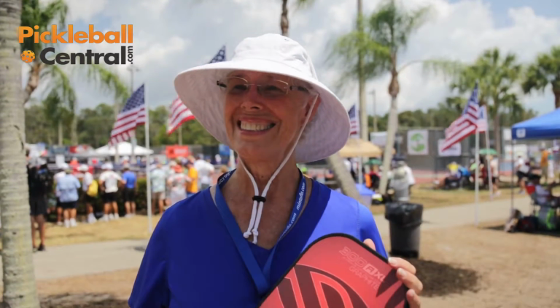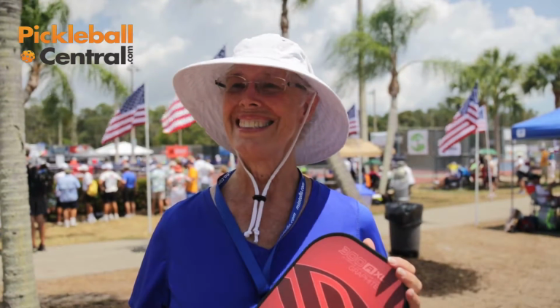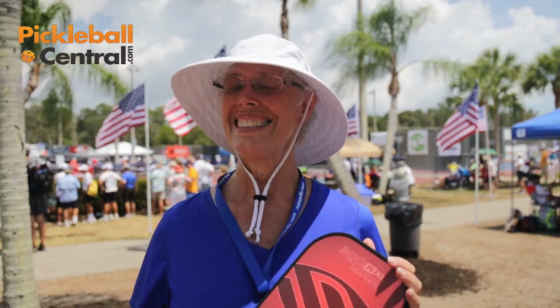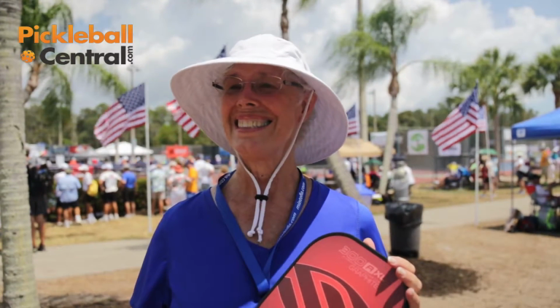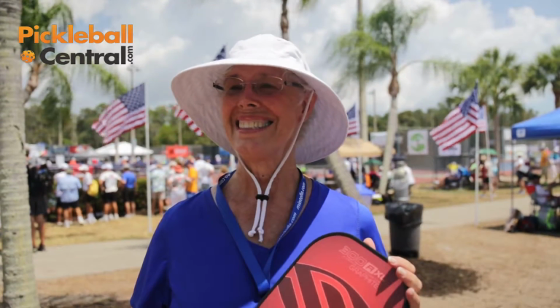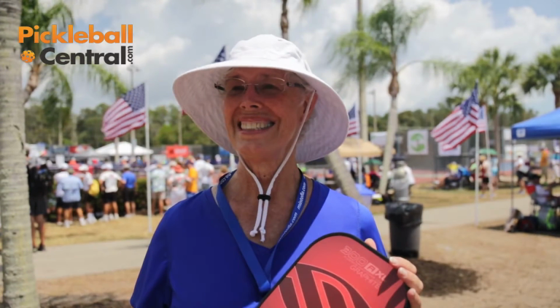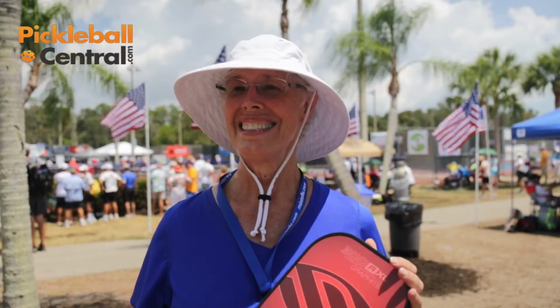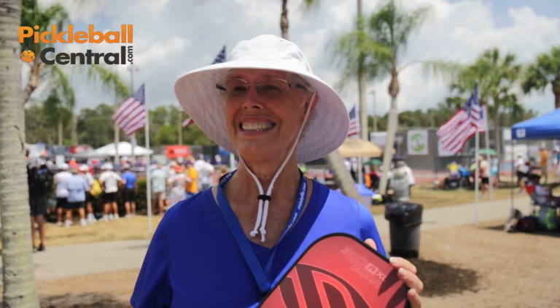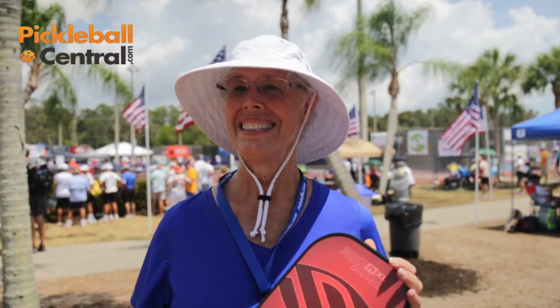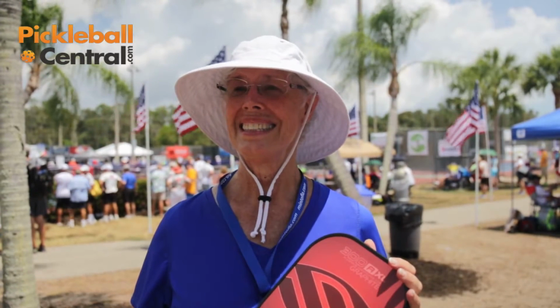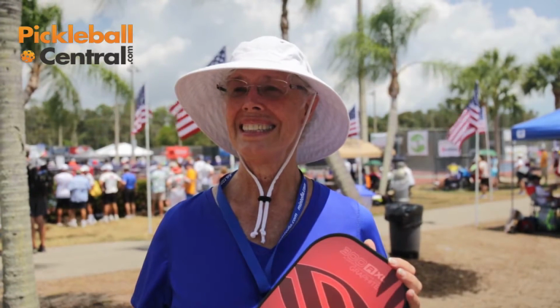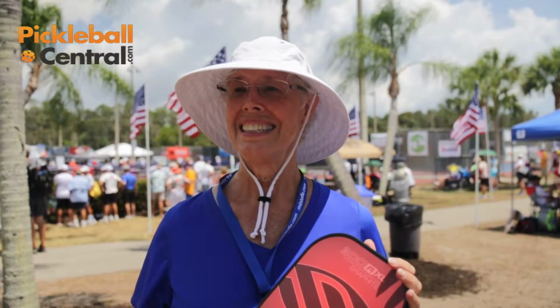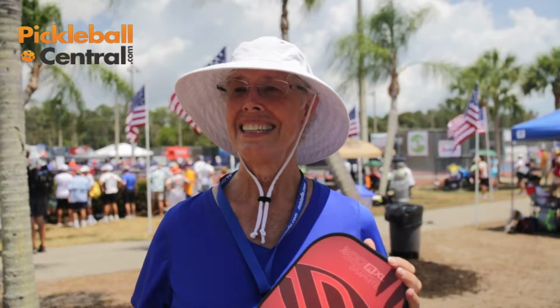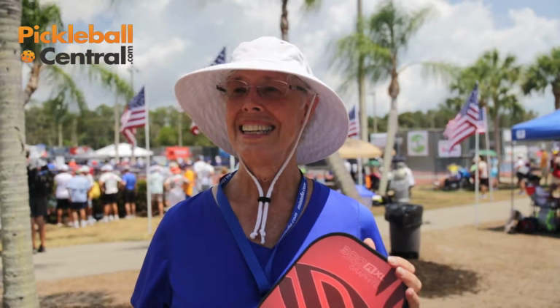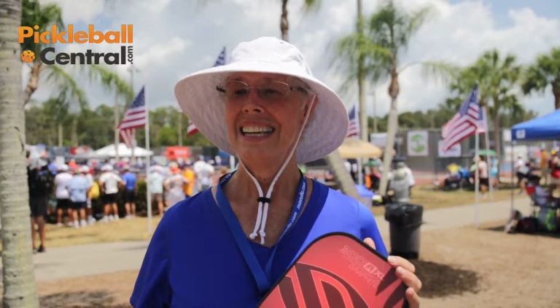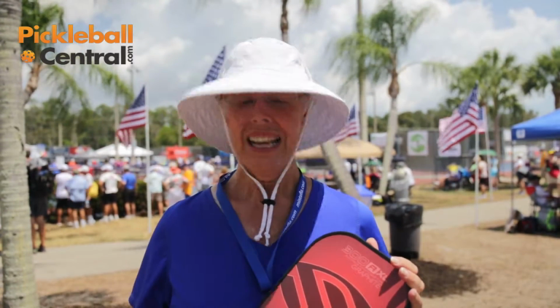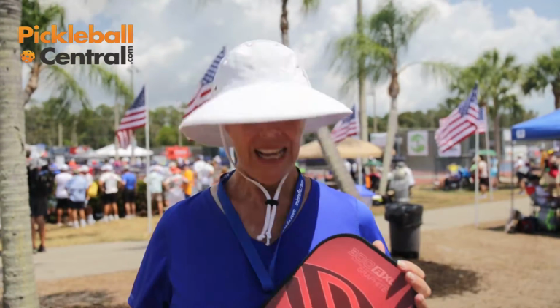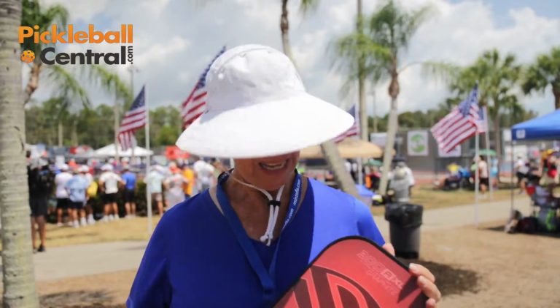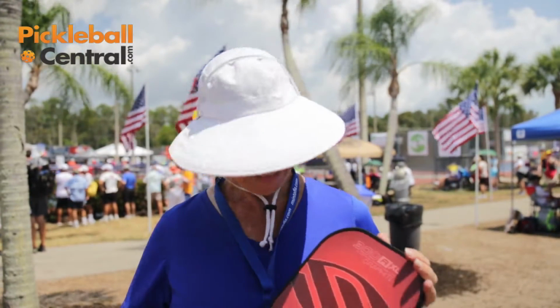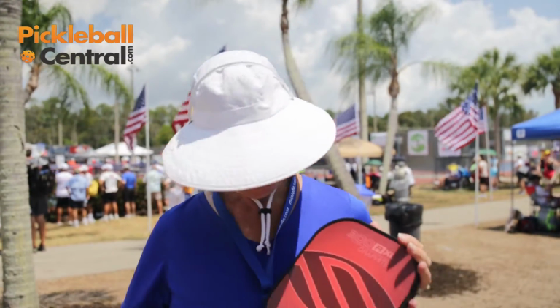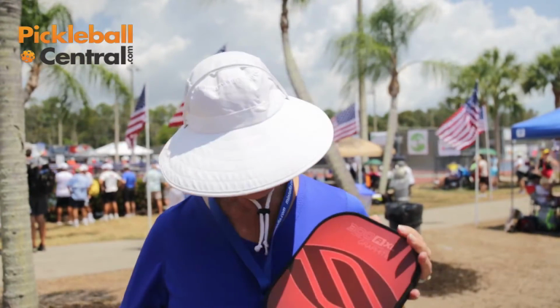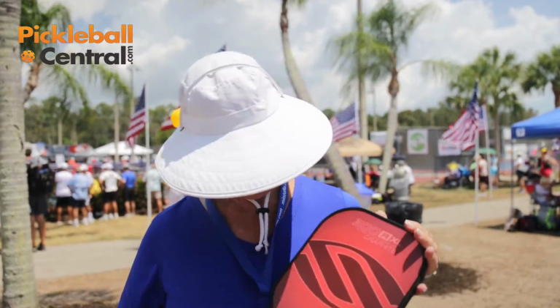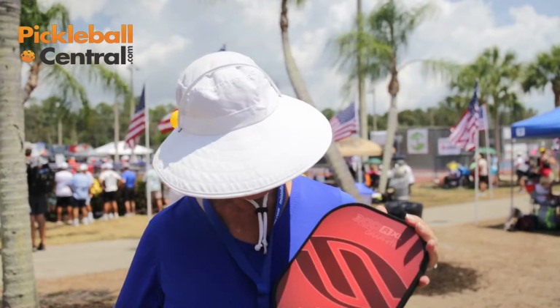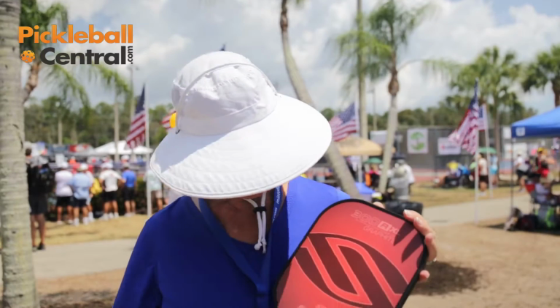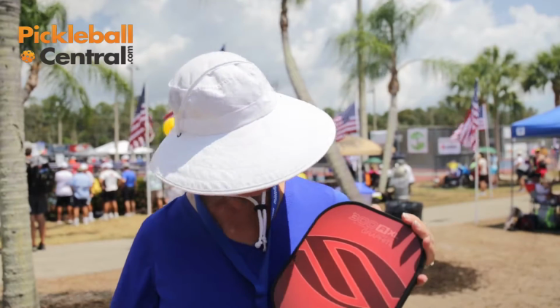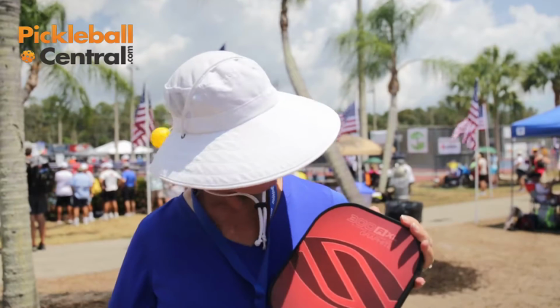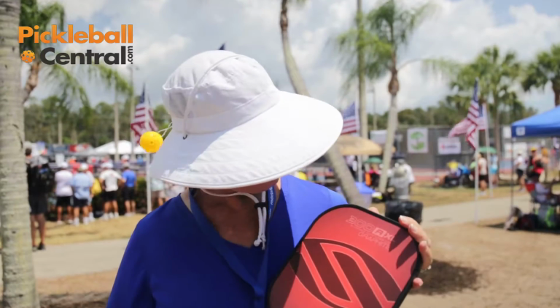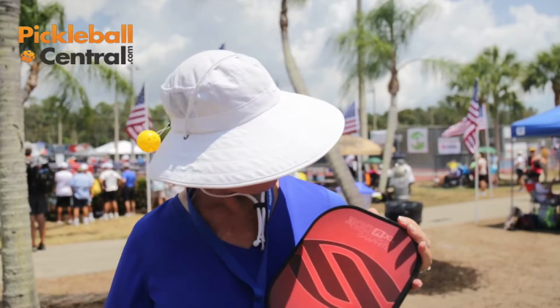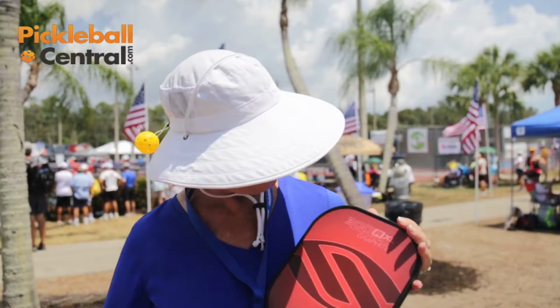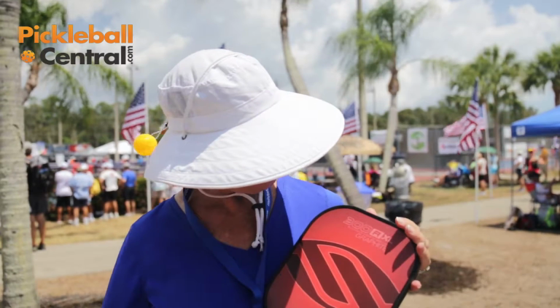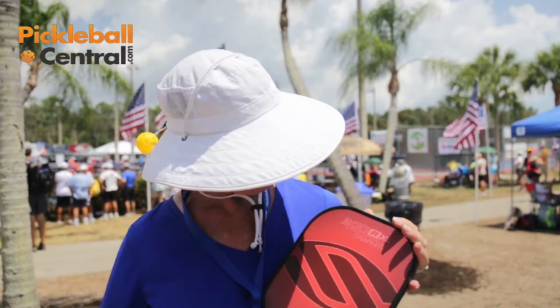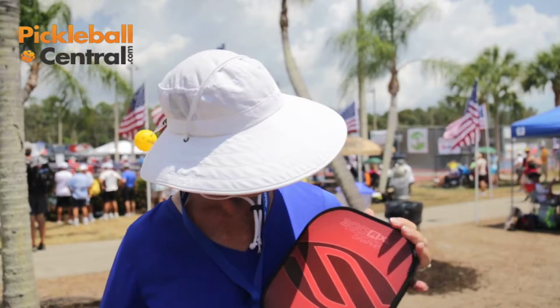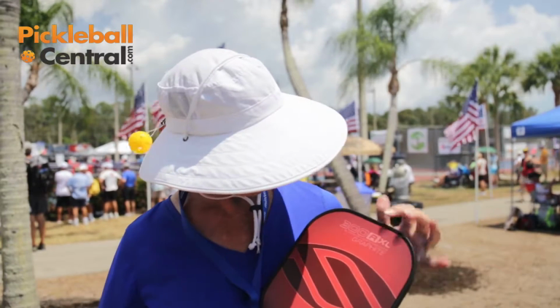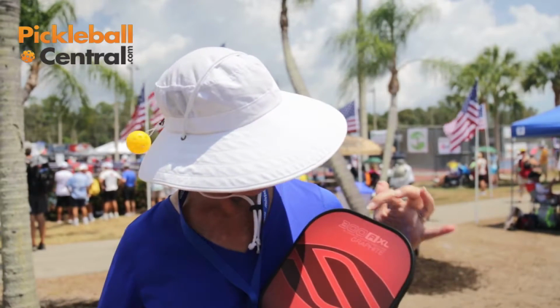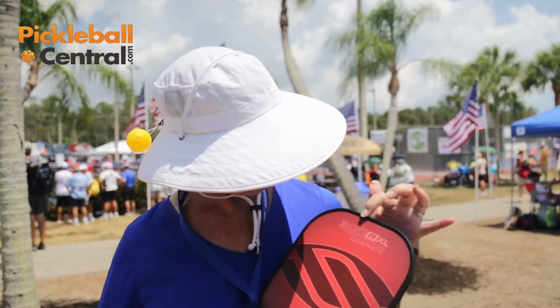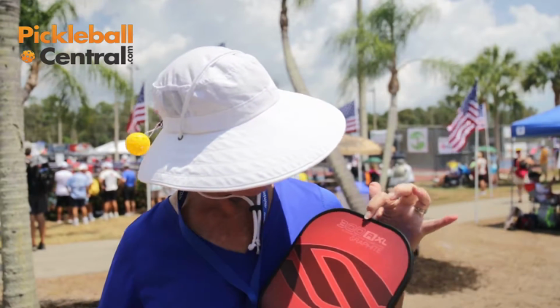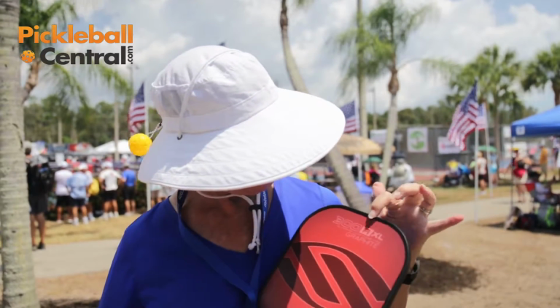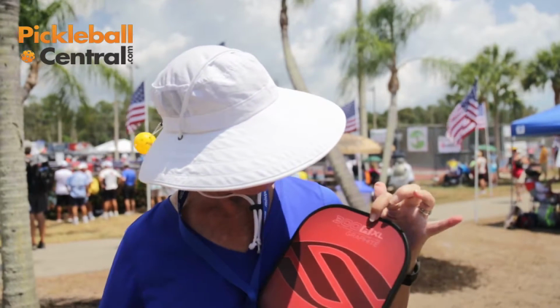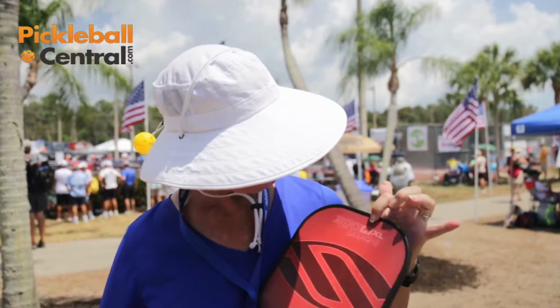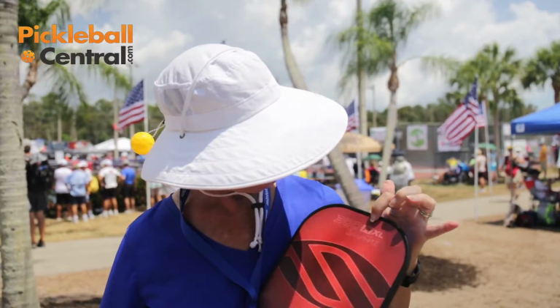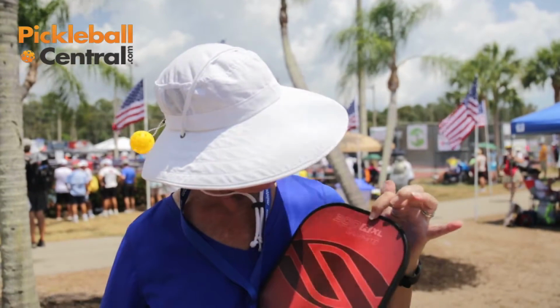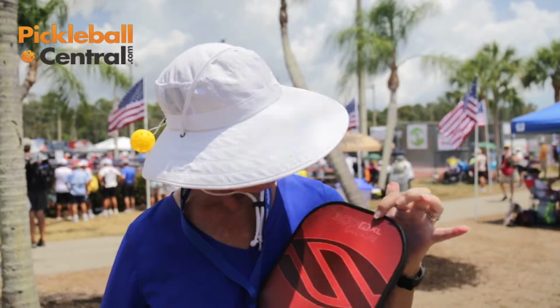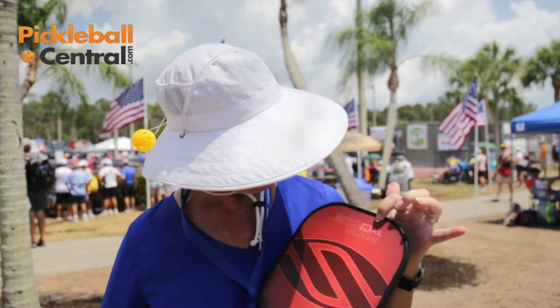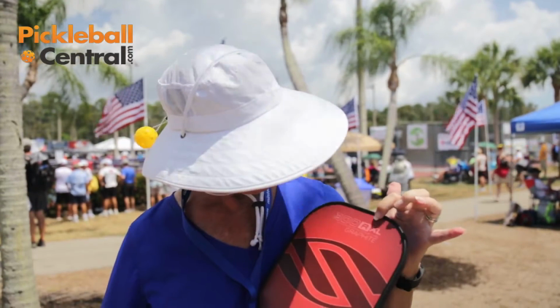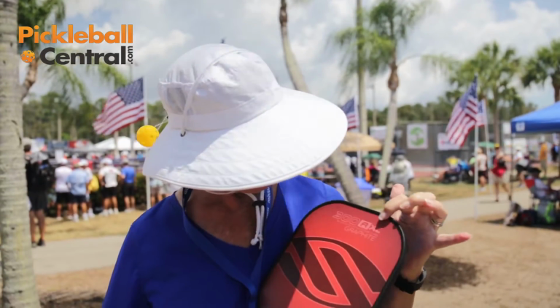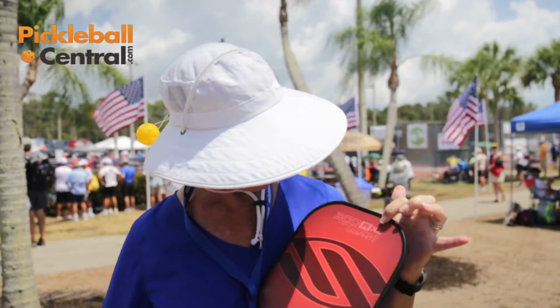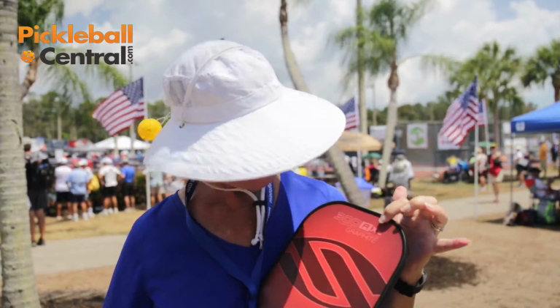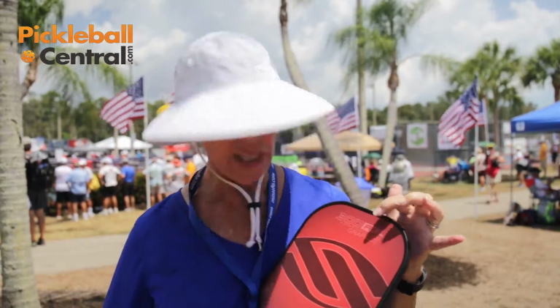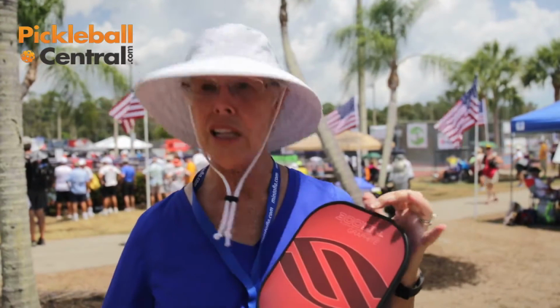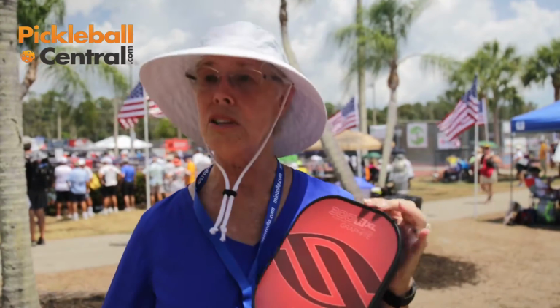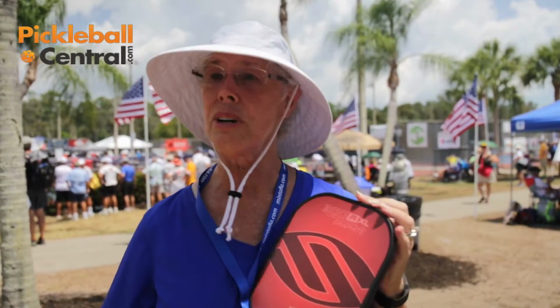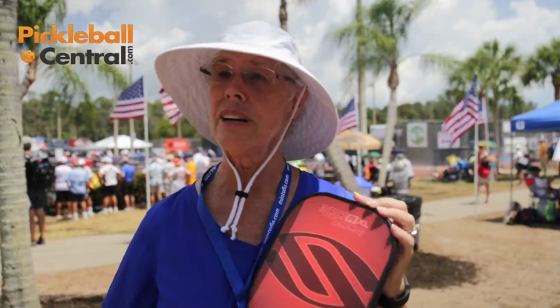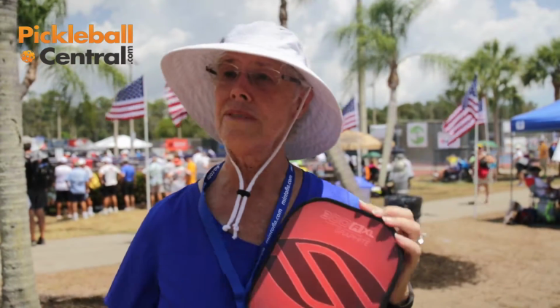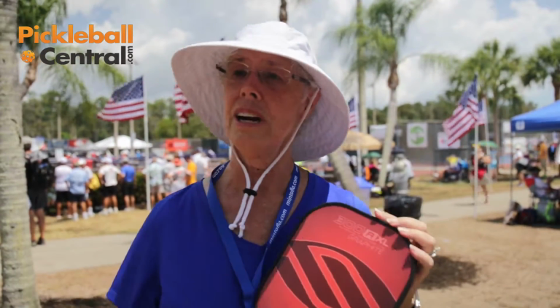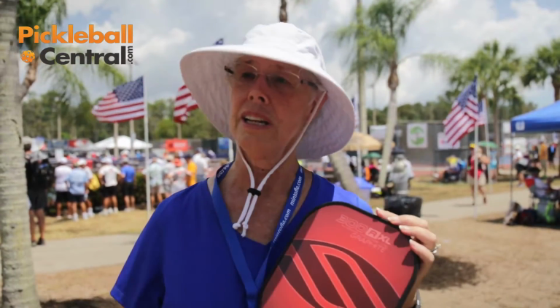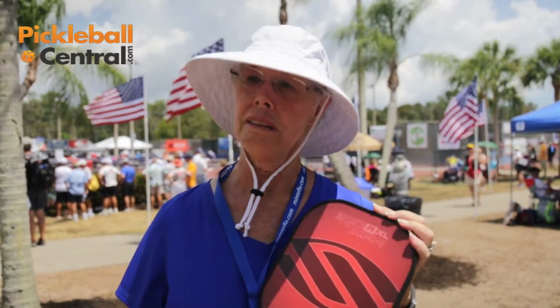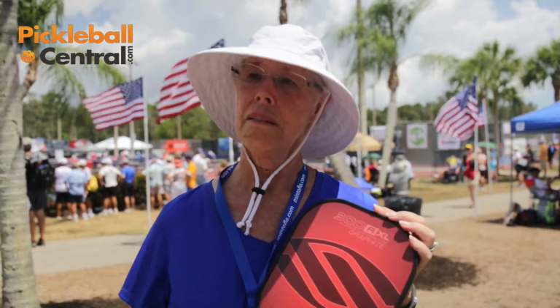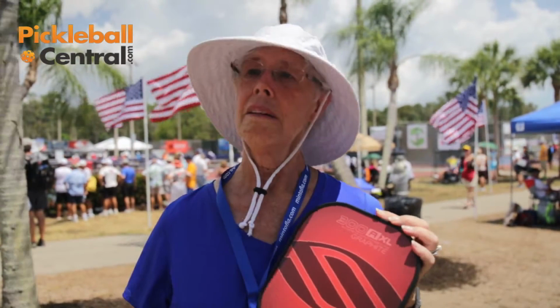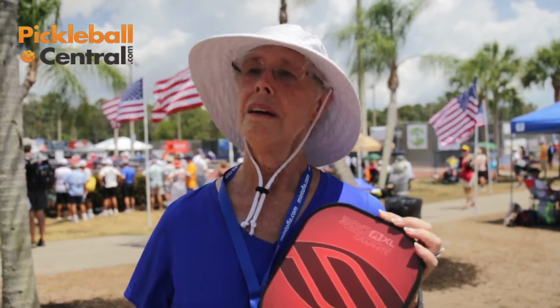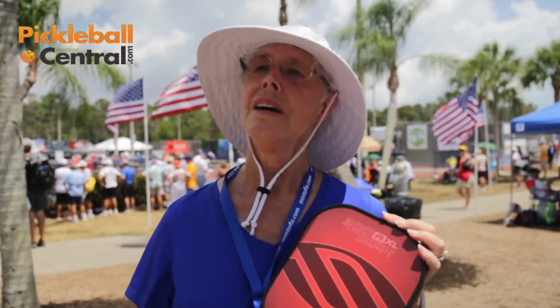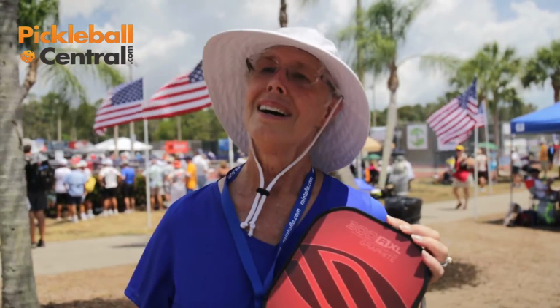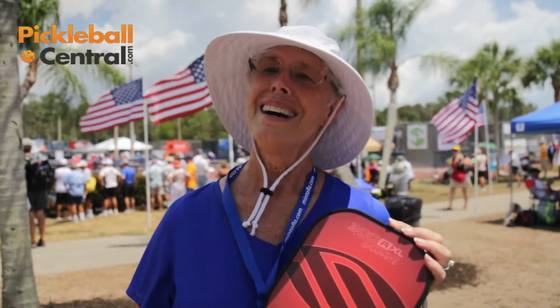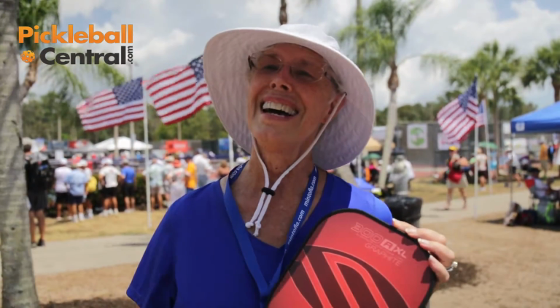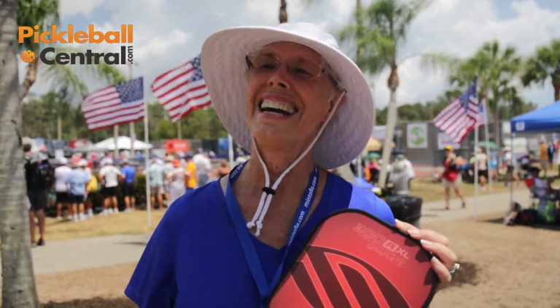And Nancy, what paddle are you playing with these days? I am playing with the Selkirk 300AXL graphite. Great.